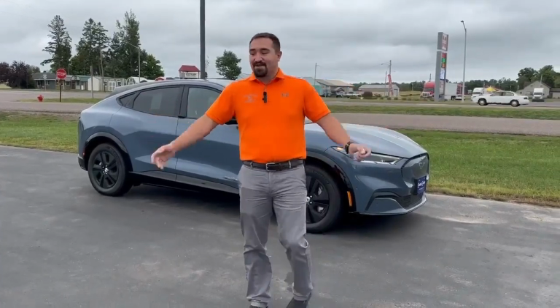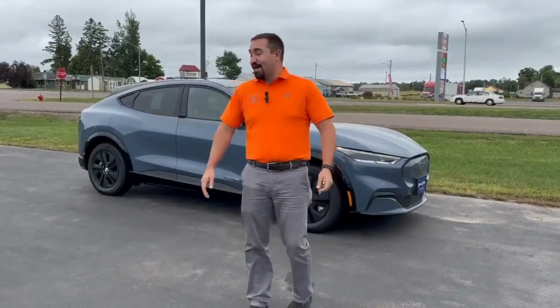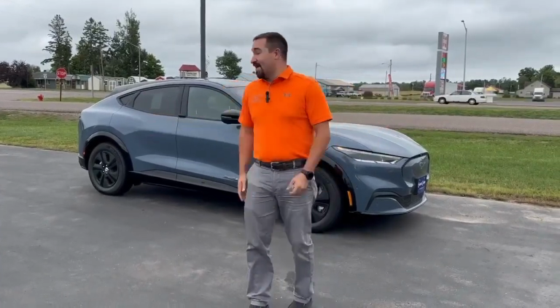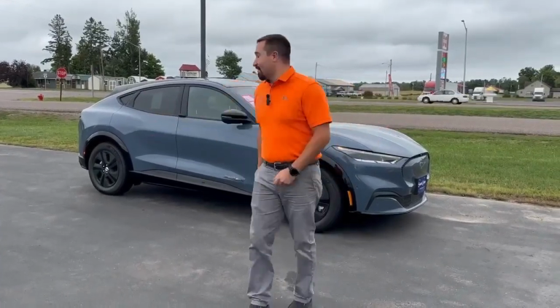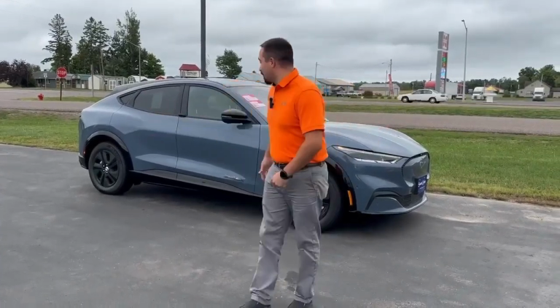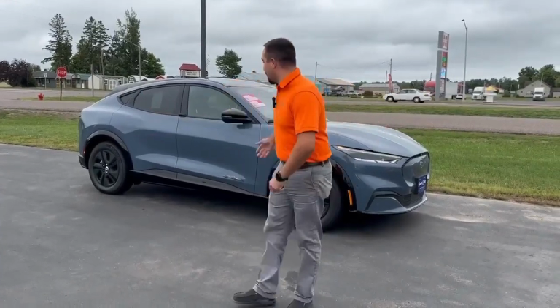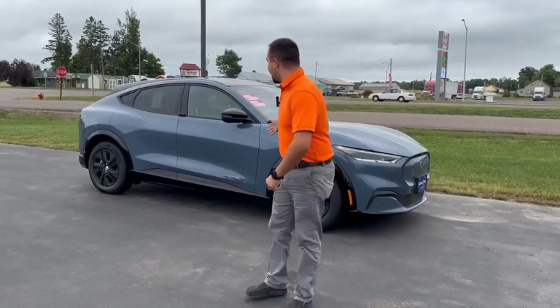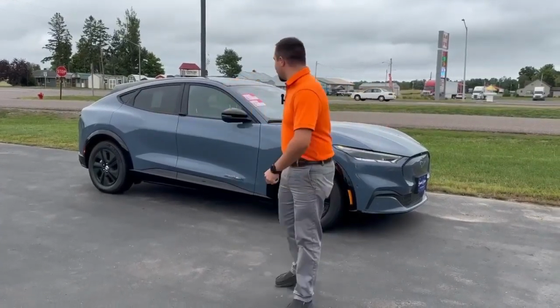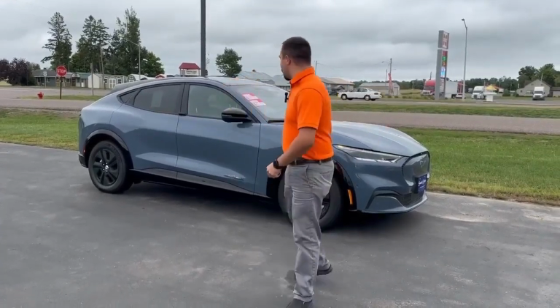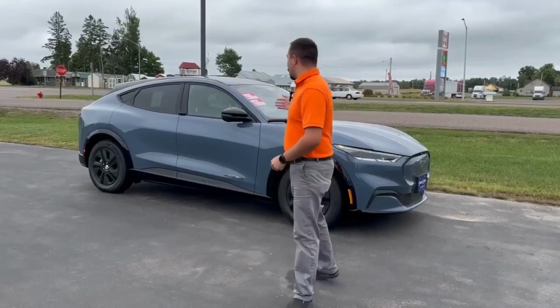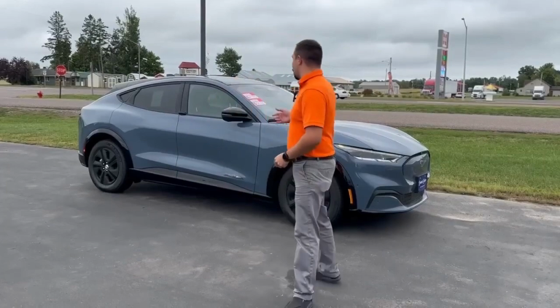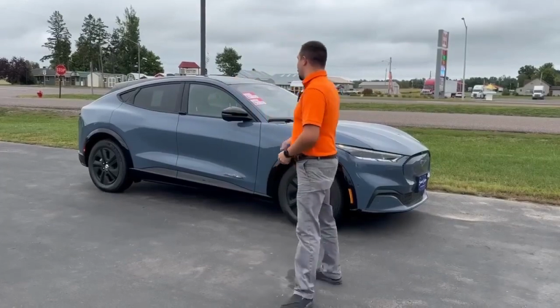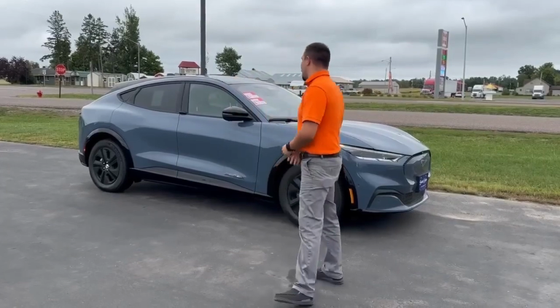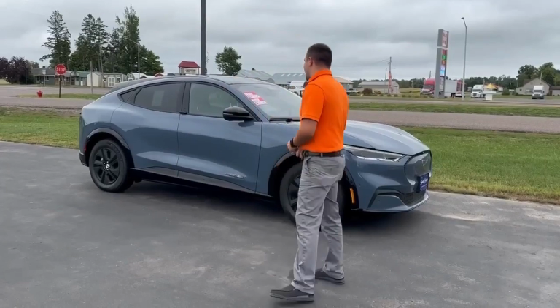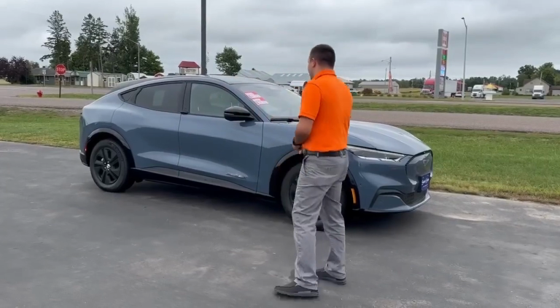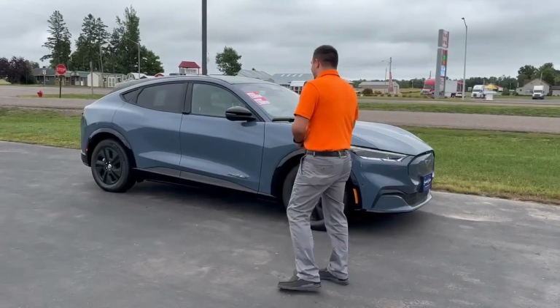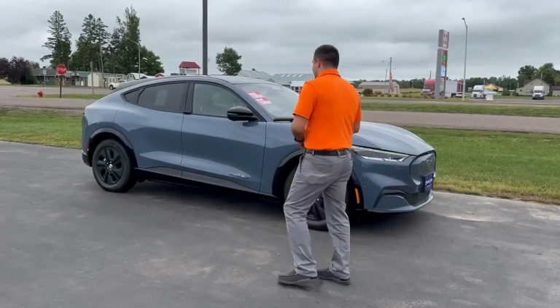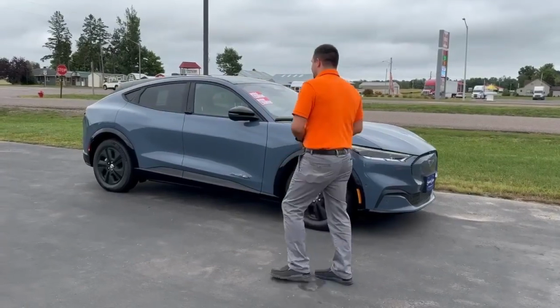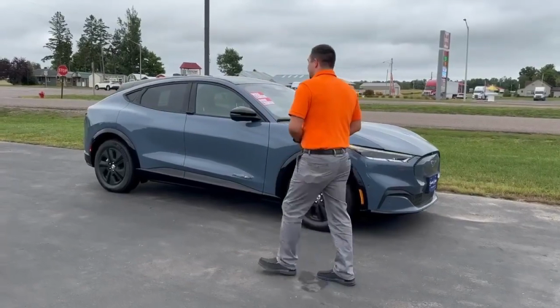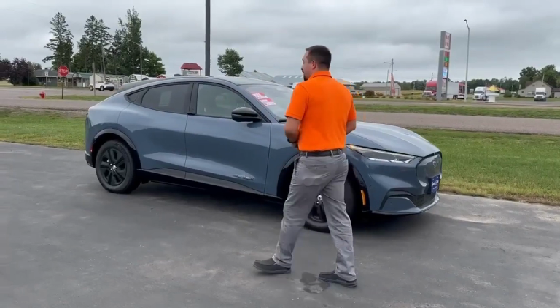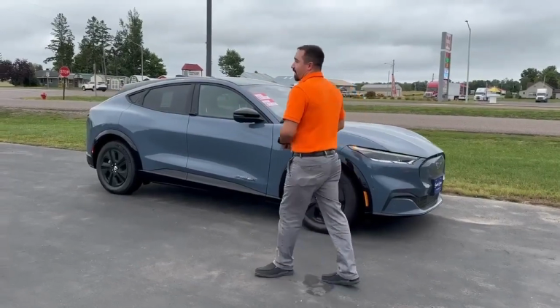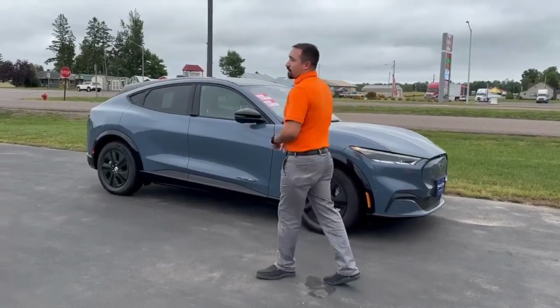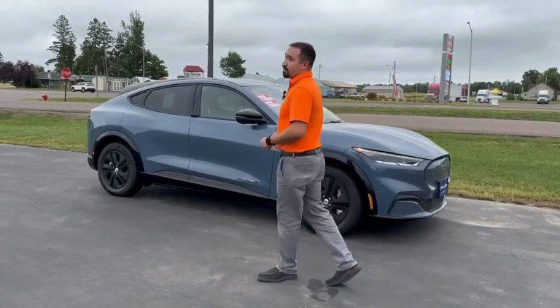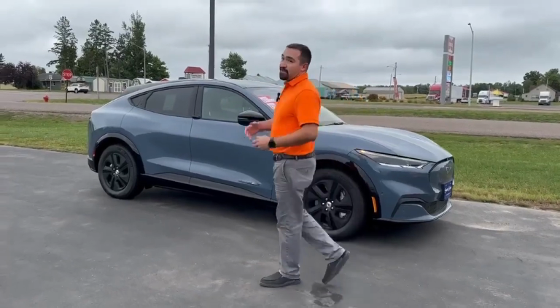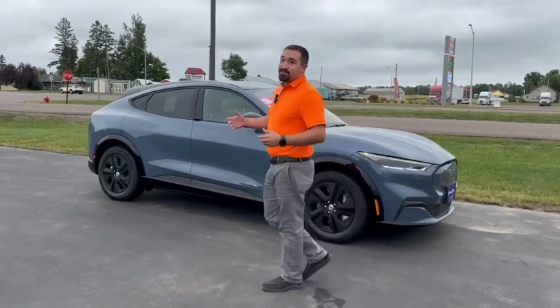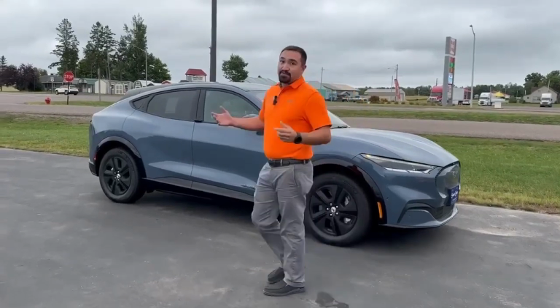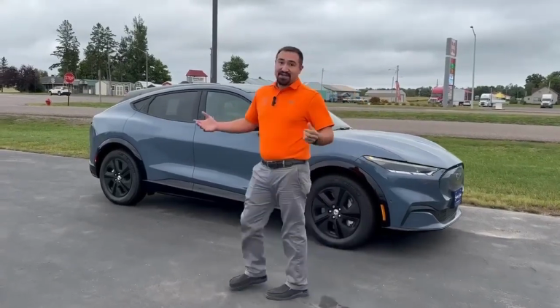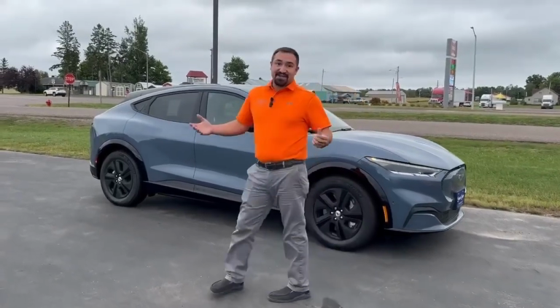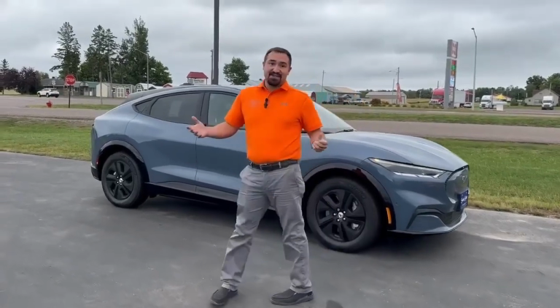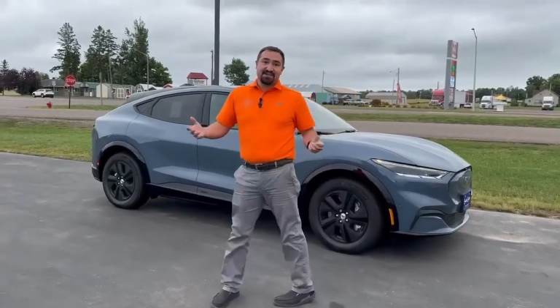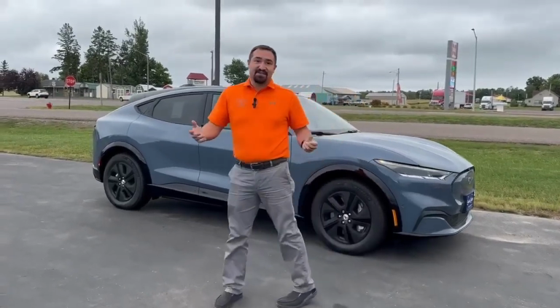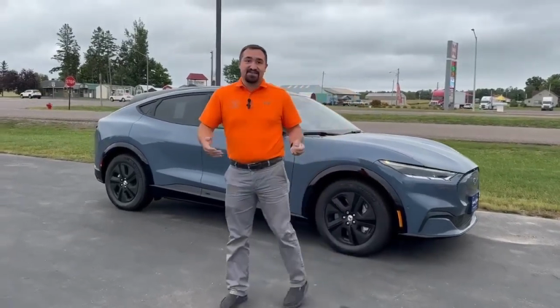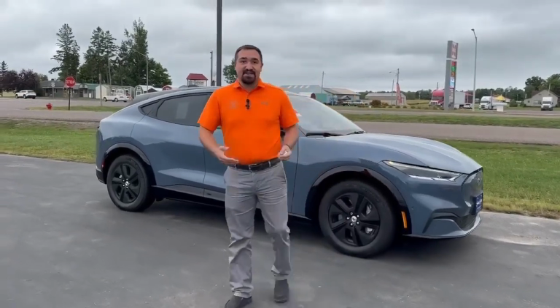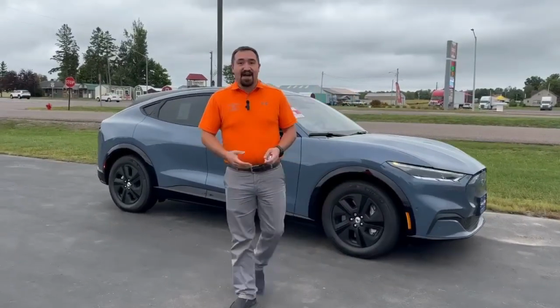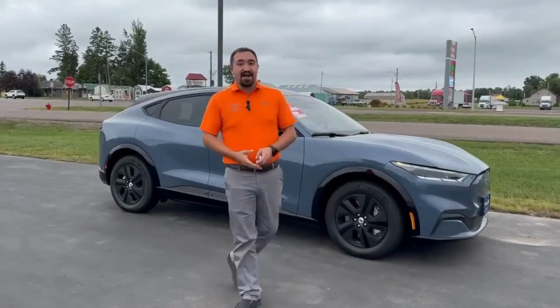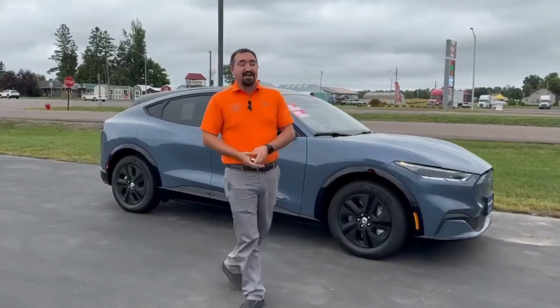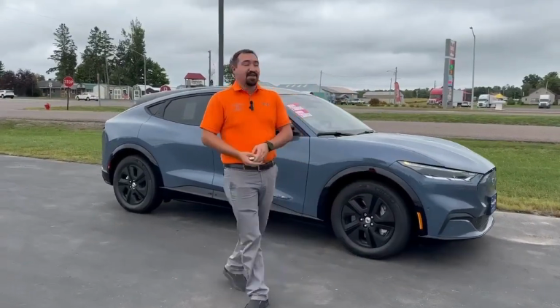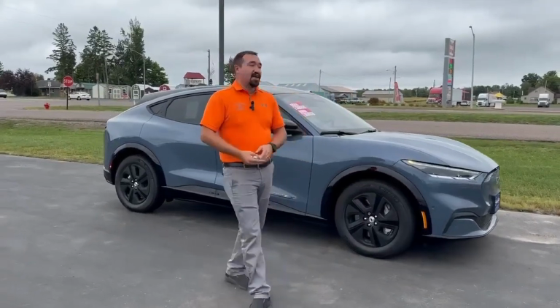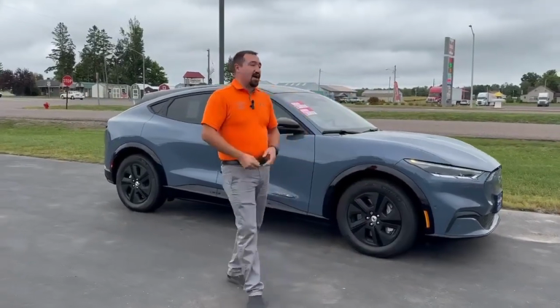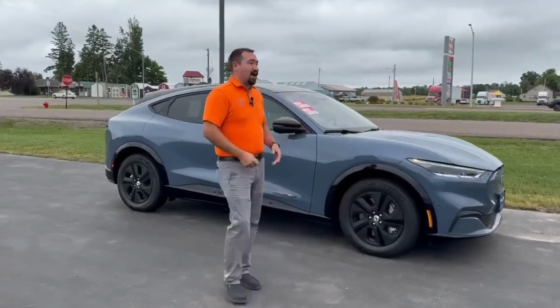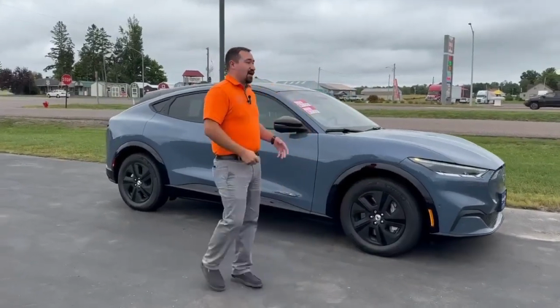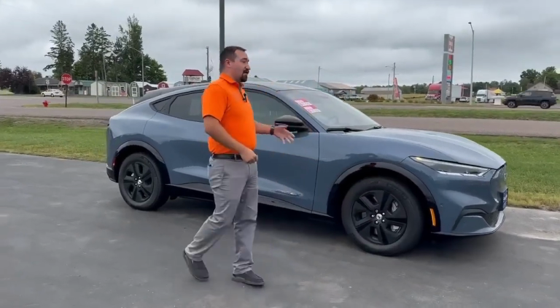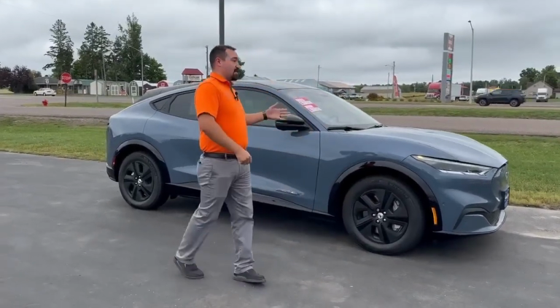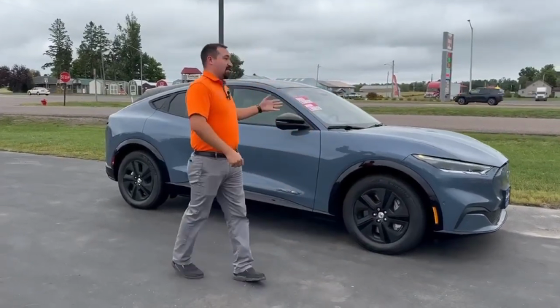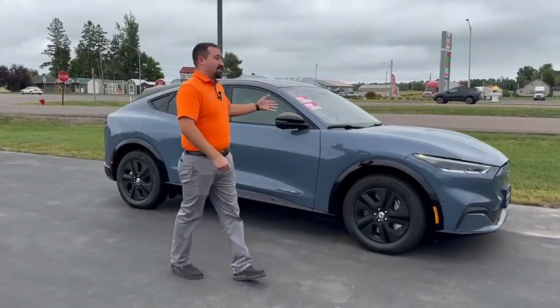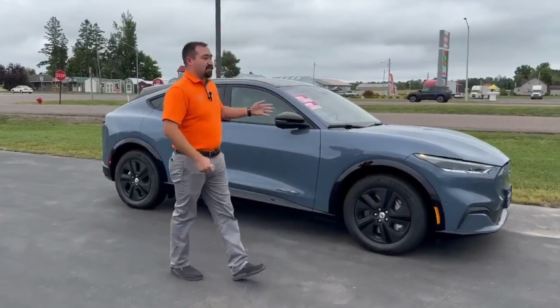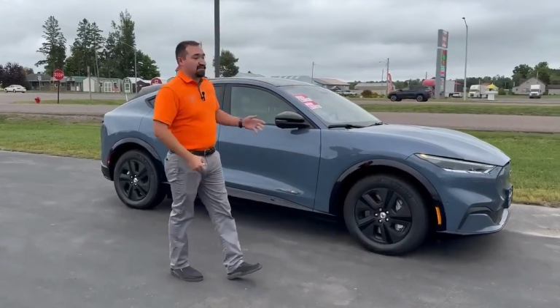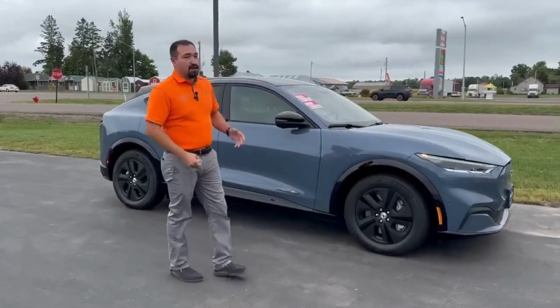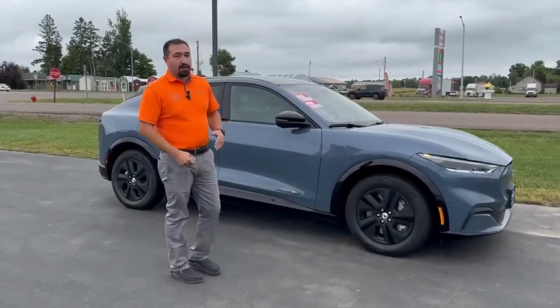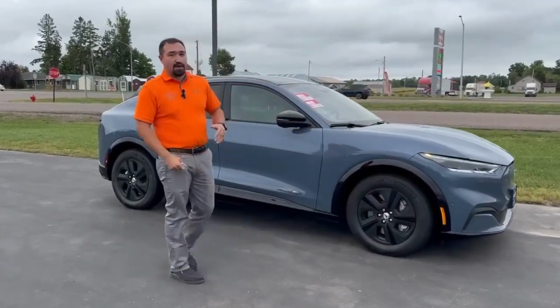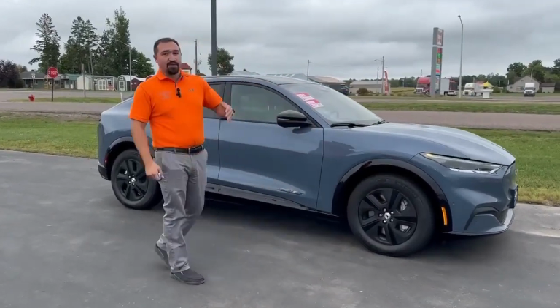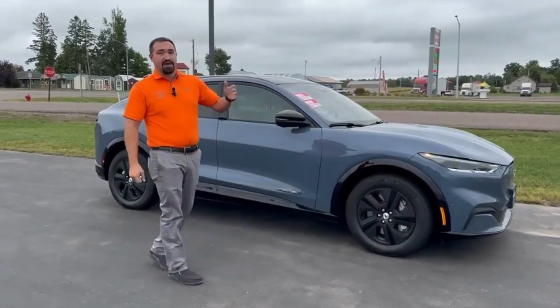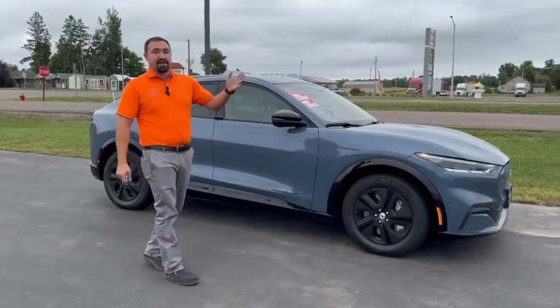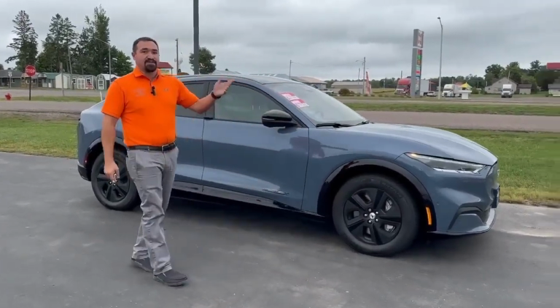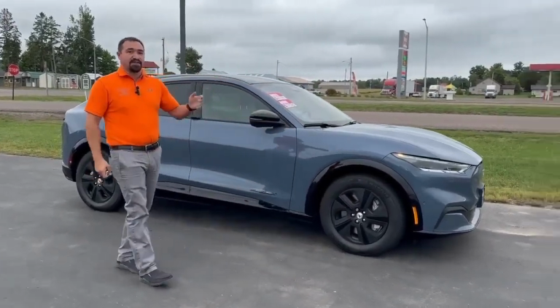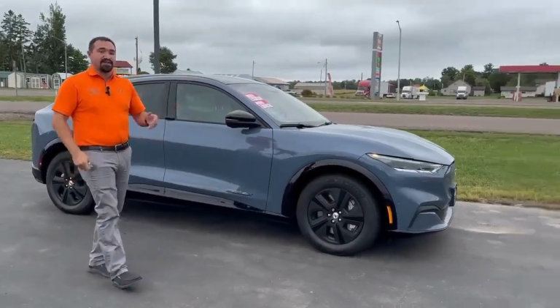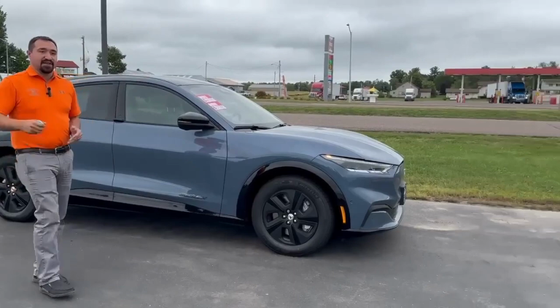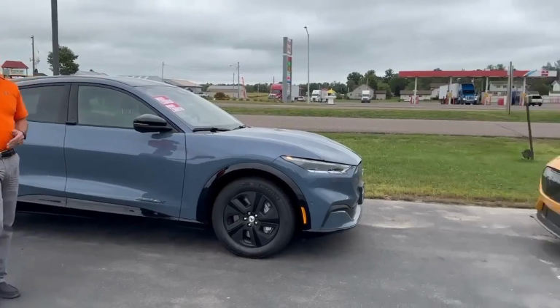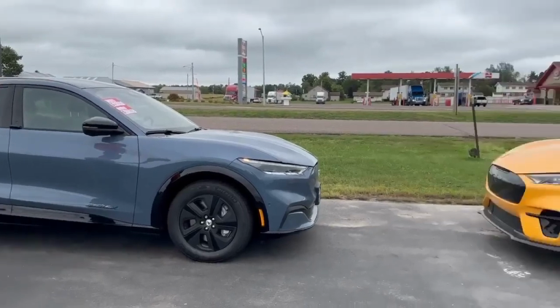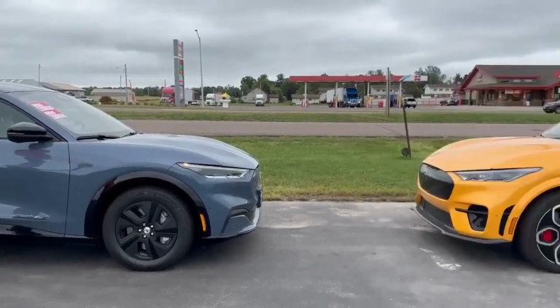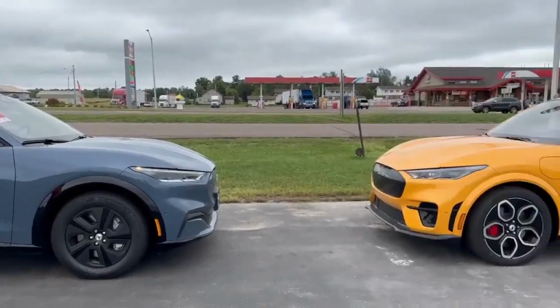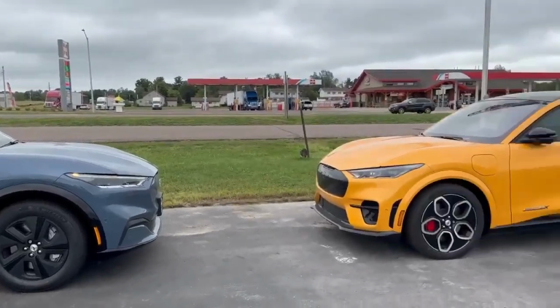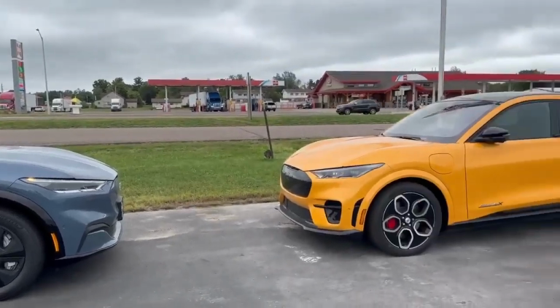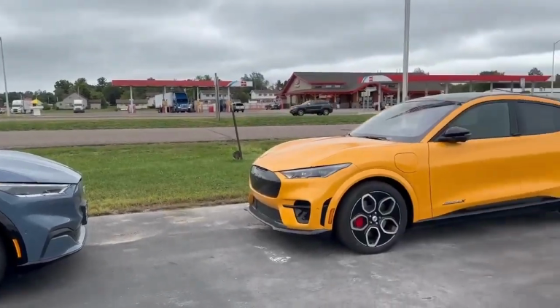Right here we're going to go over the Moss E. We do have three of these here in stock — we have this Route 1, we've got a GT, and a GT Performance.